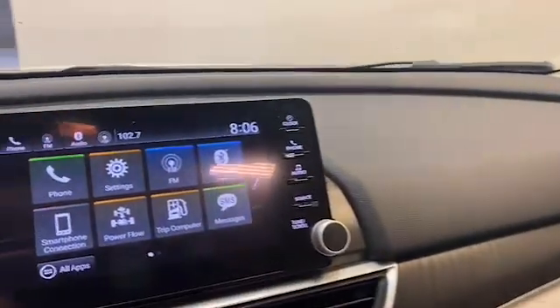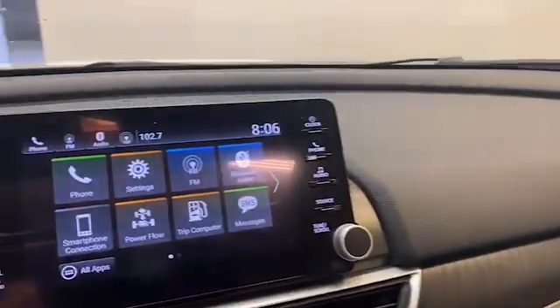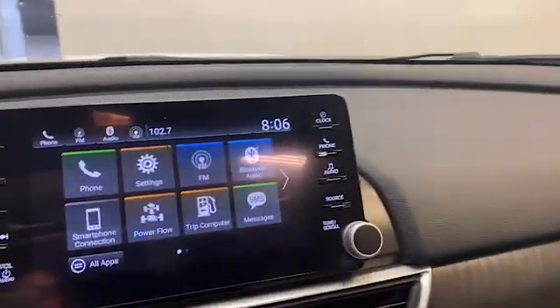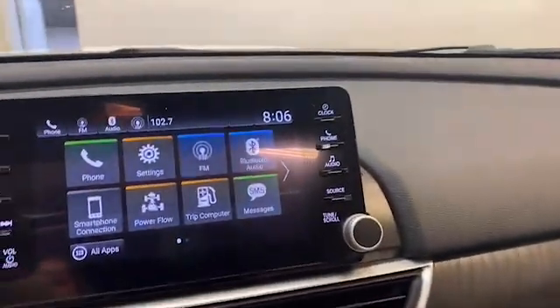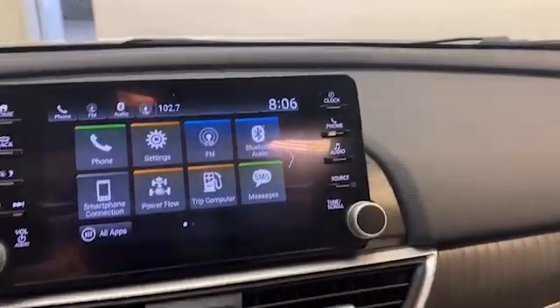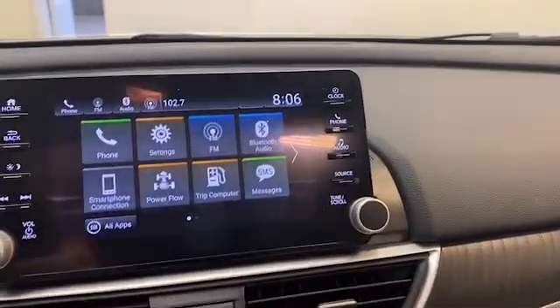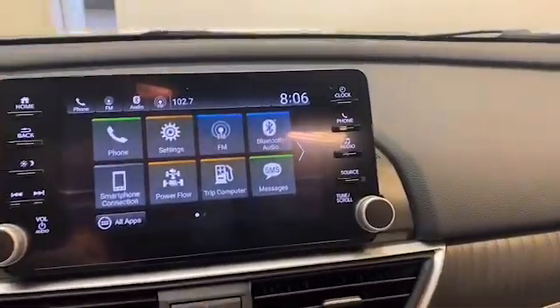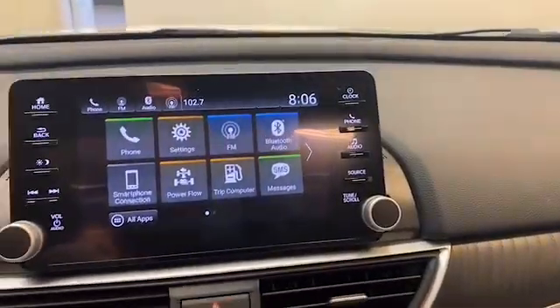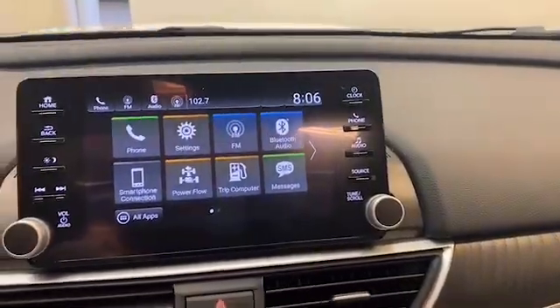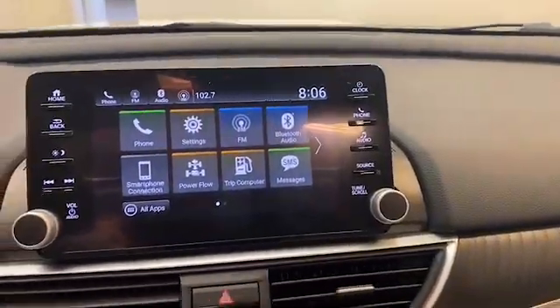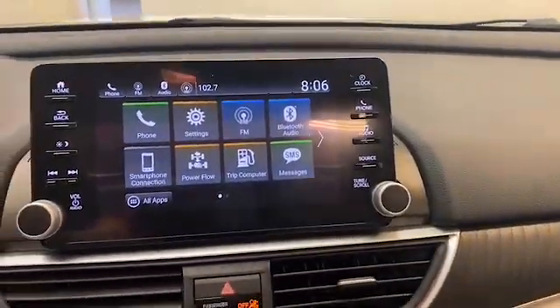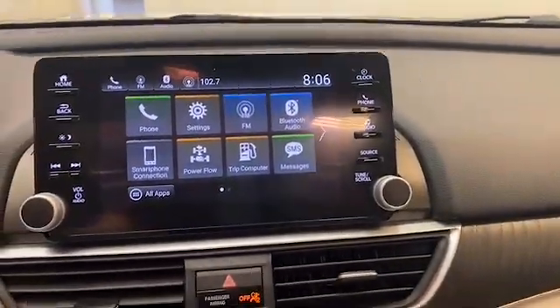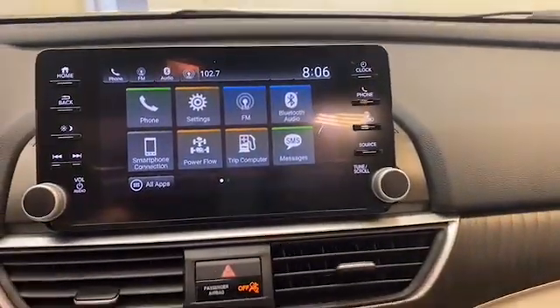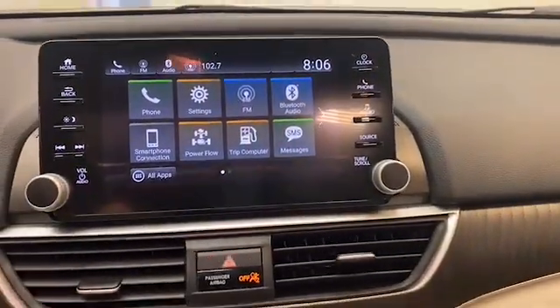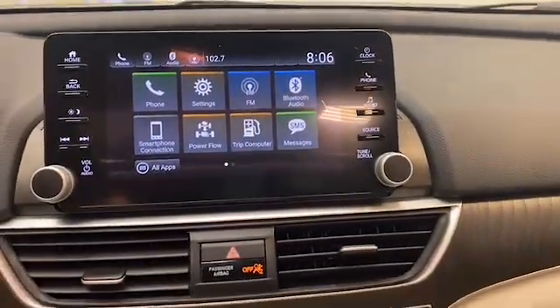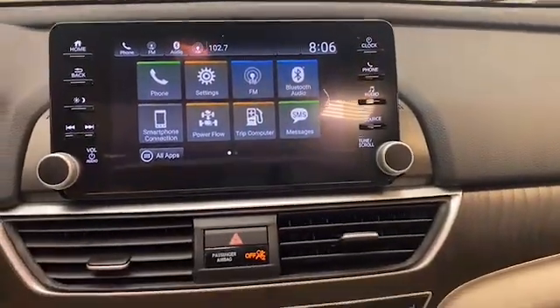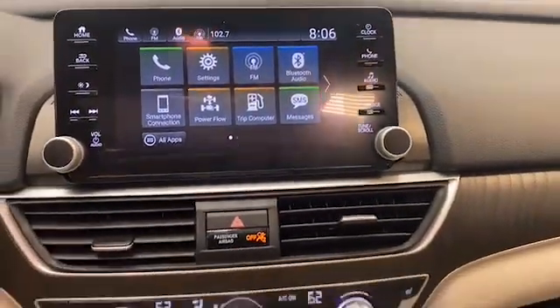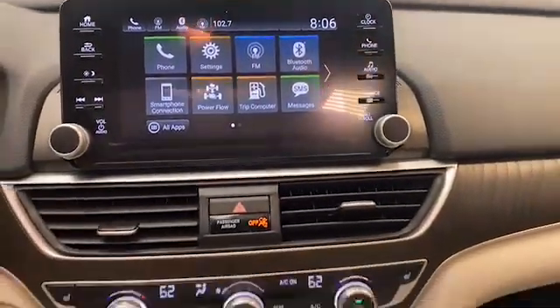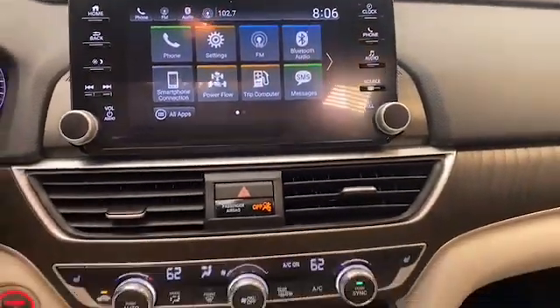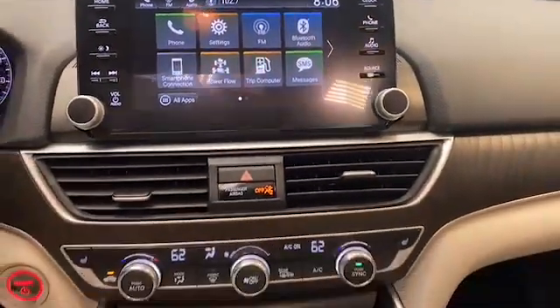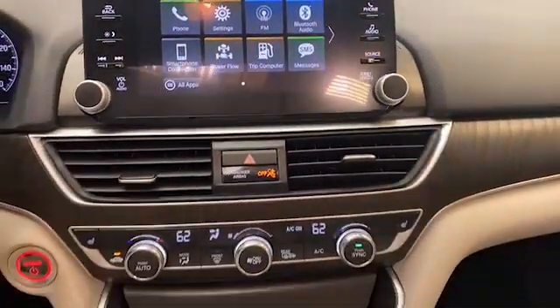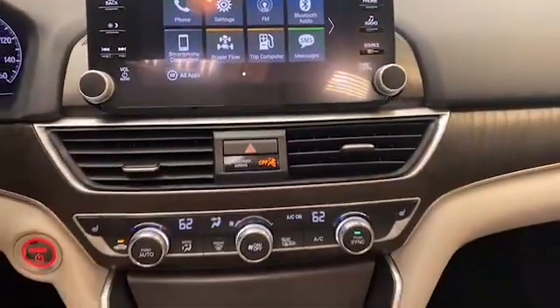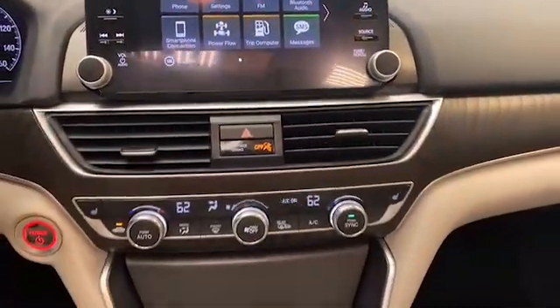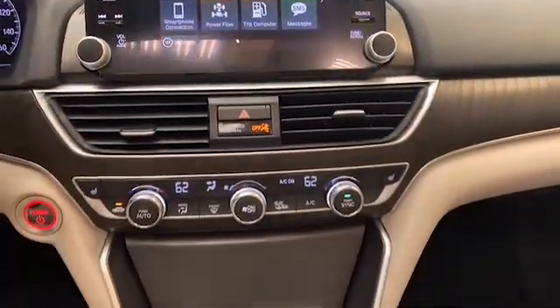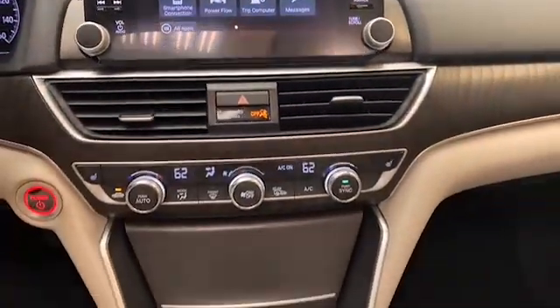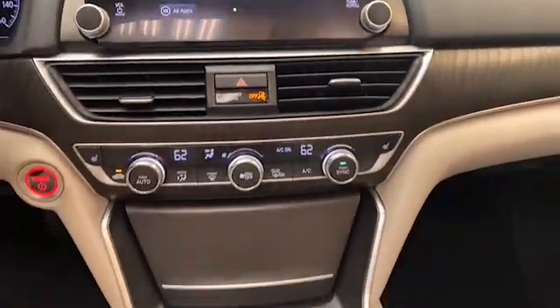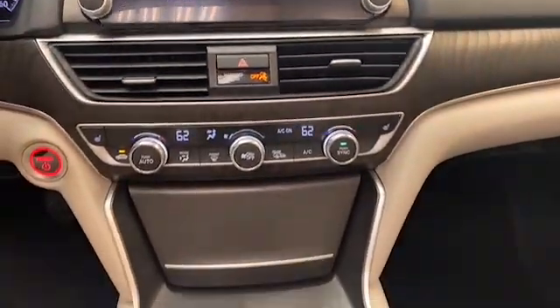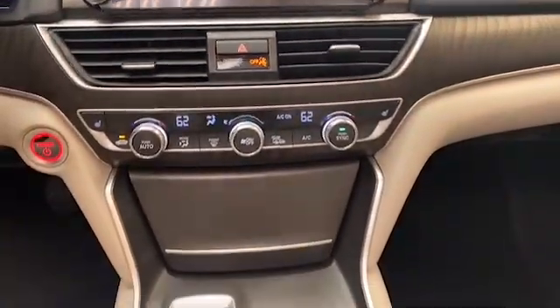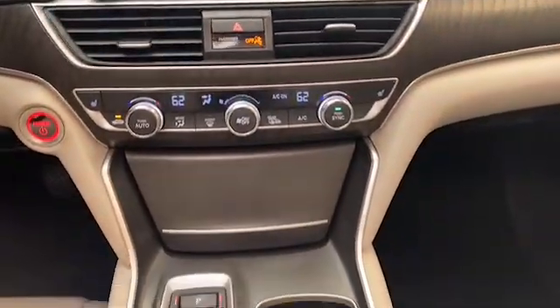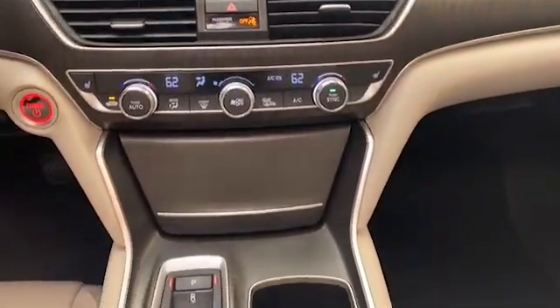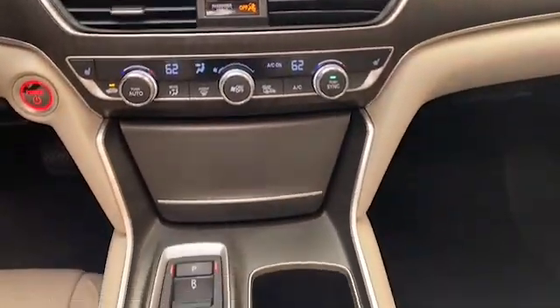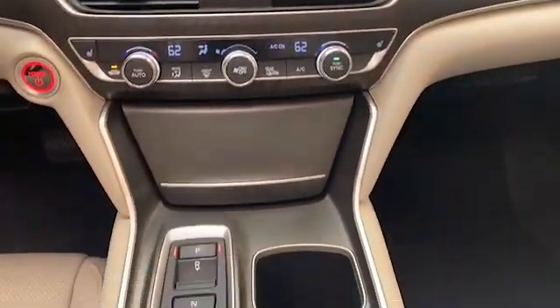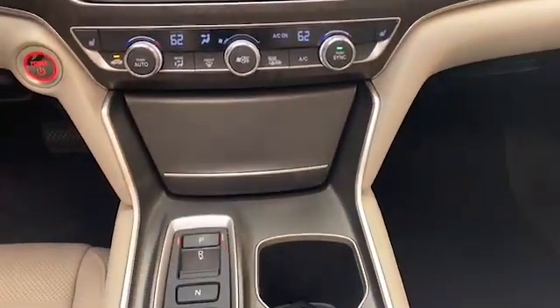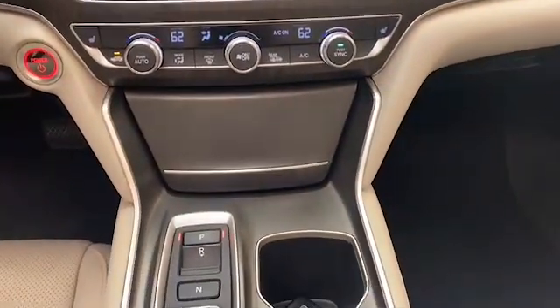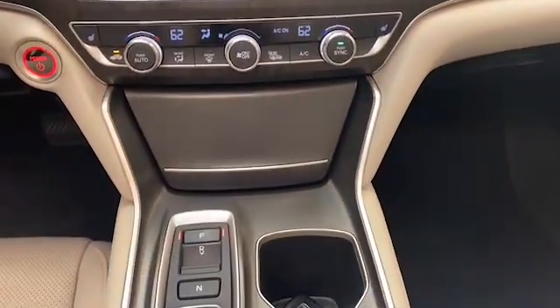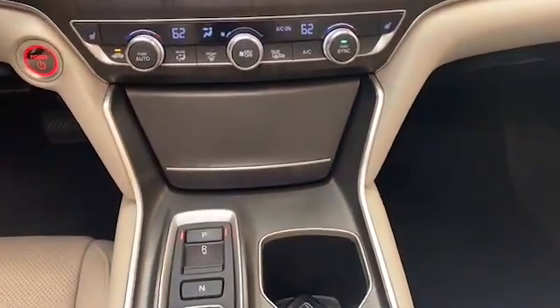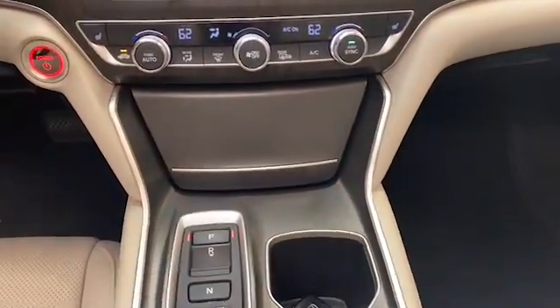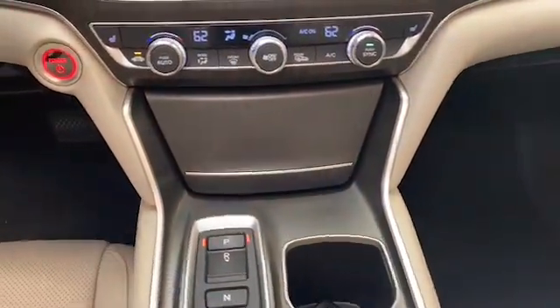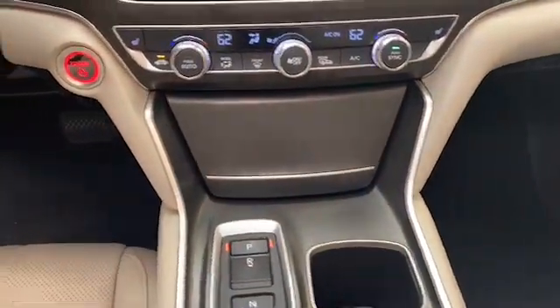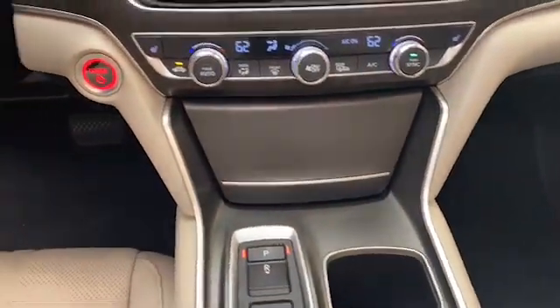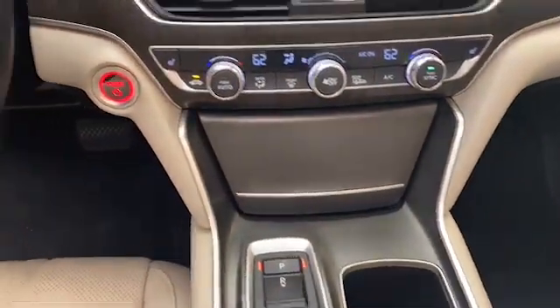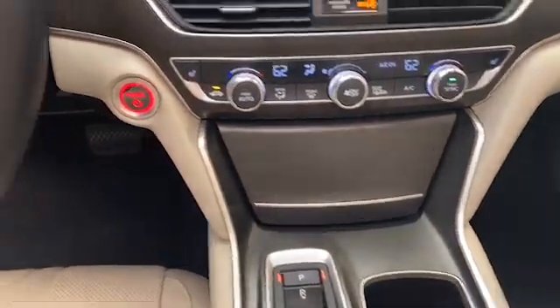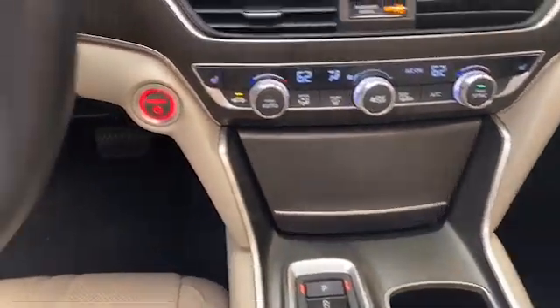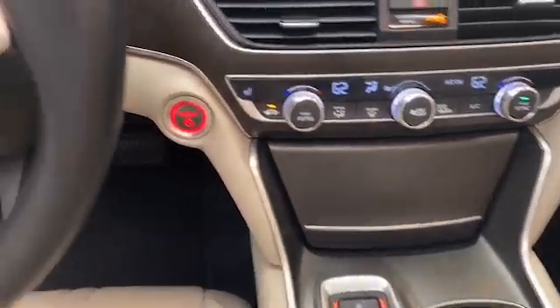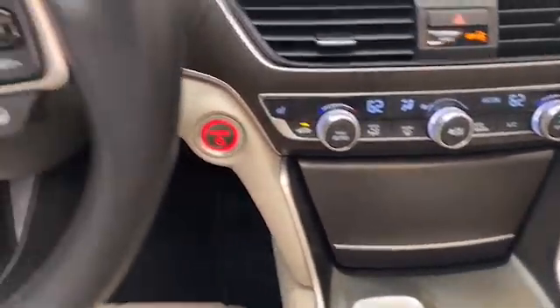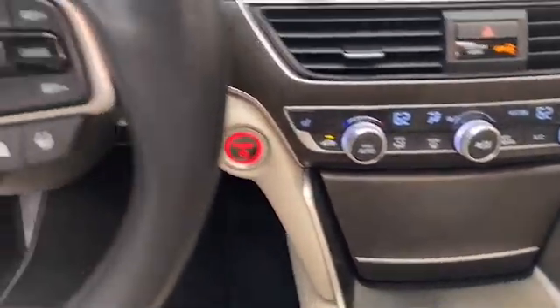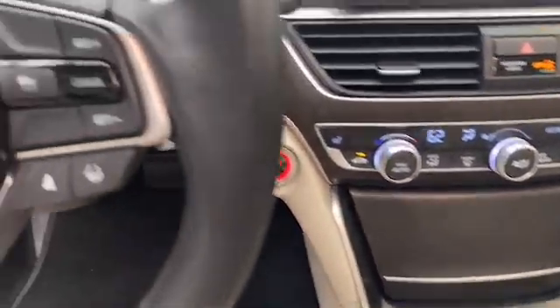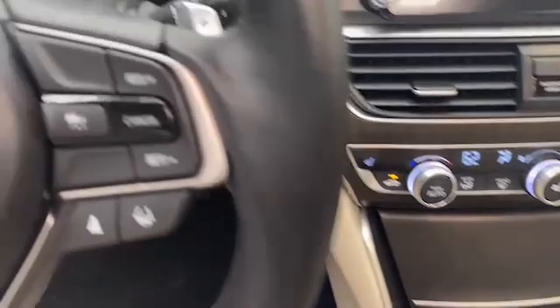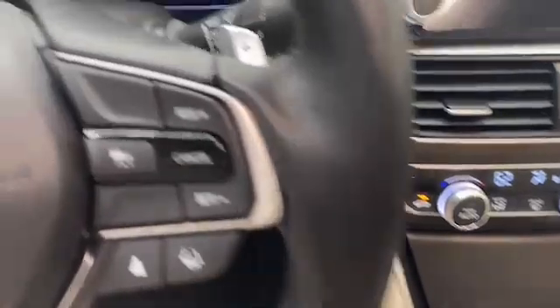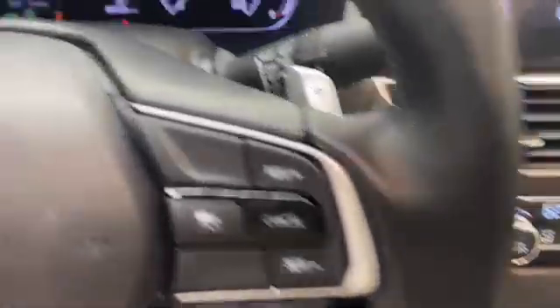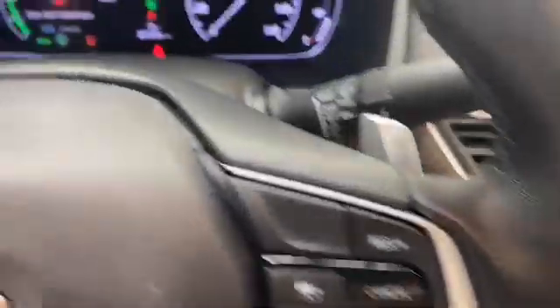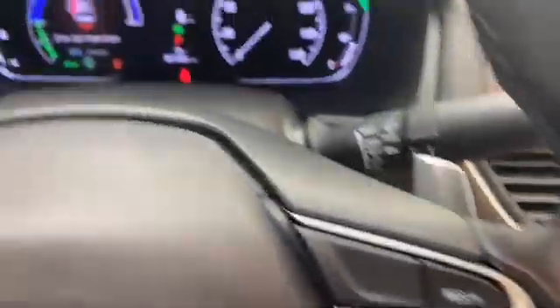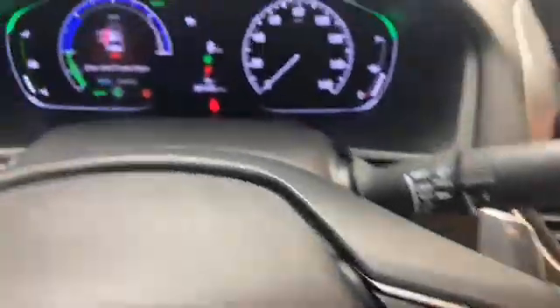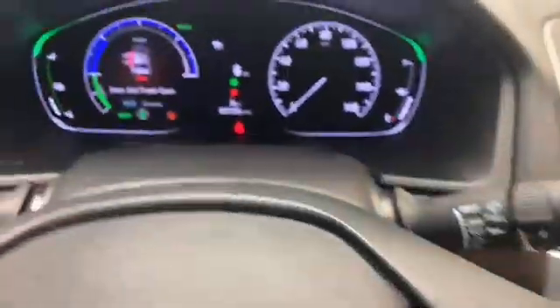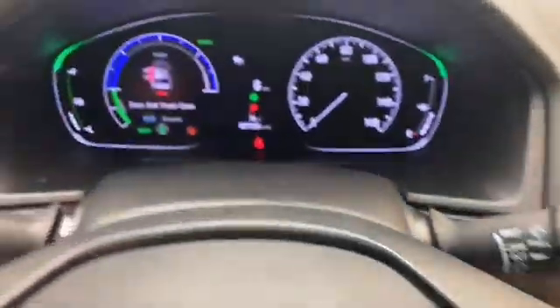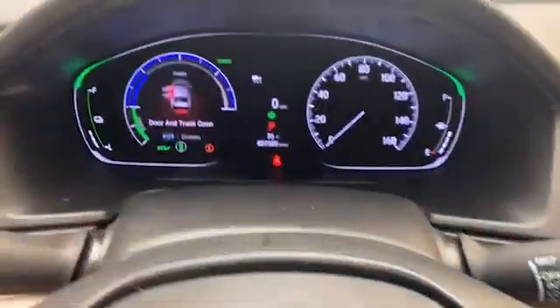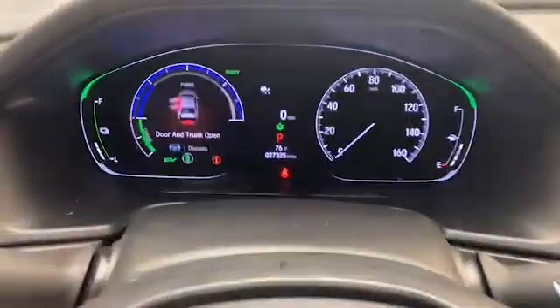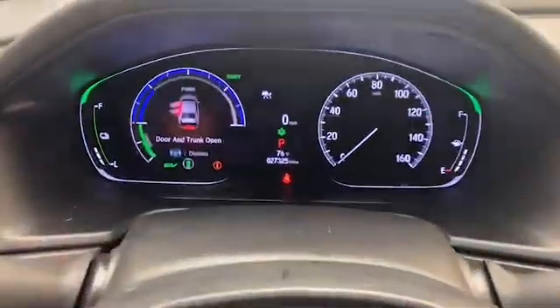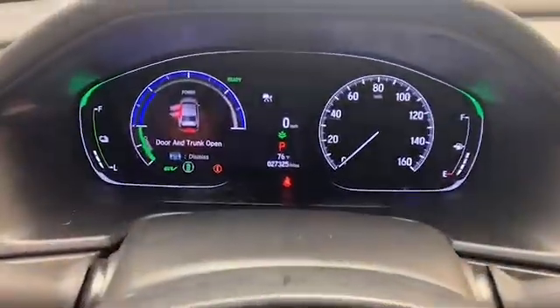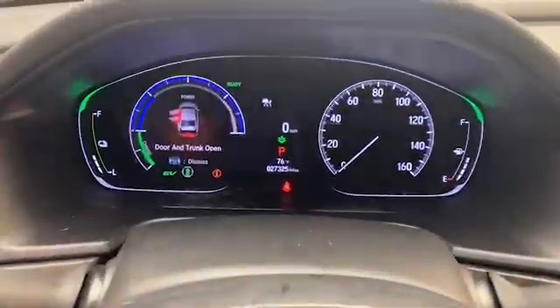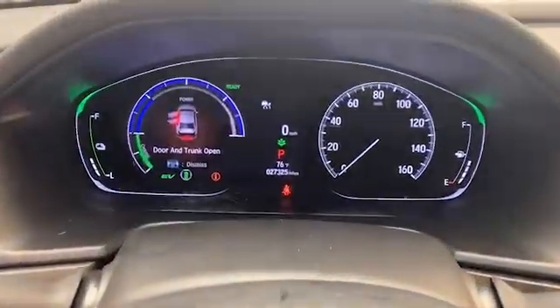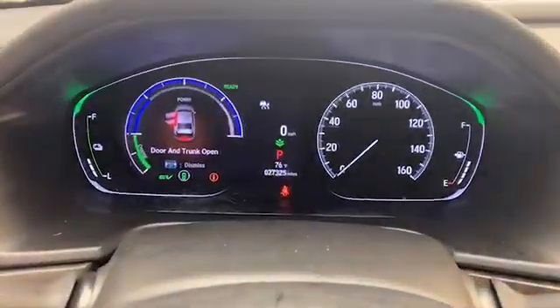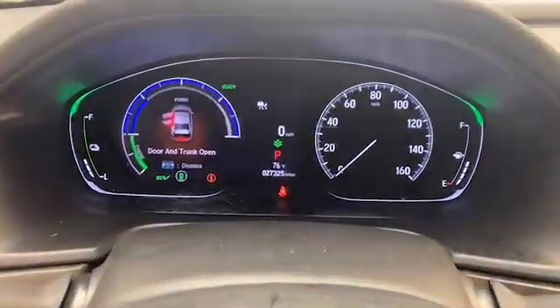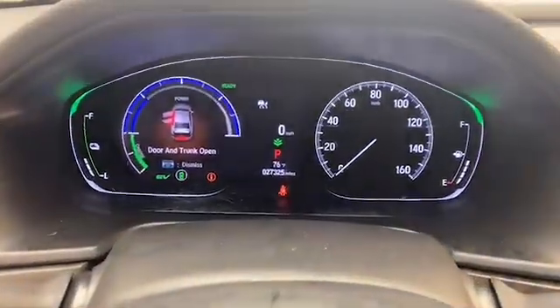The 8-inch LCD display has Bluetooth, Apple CarPlay, and Google Android Auto to keep you connected.